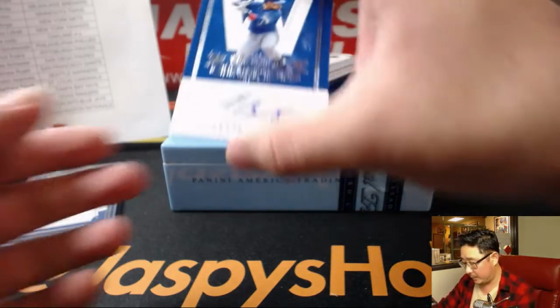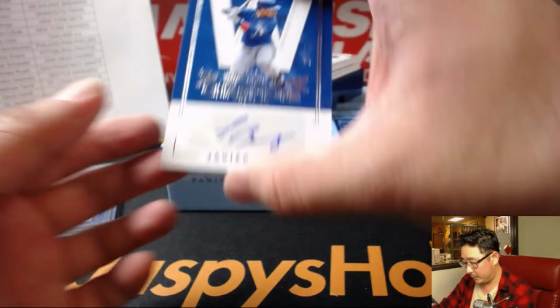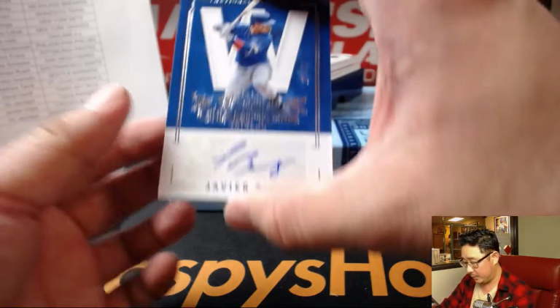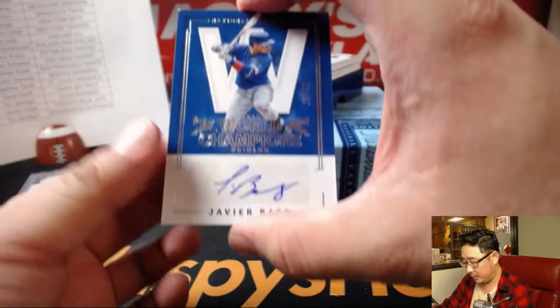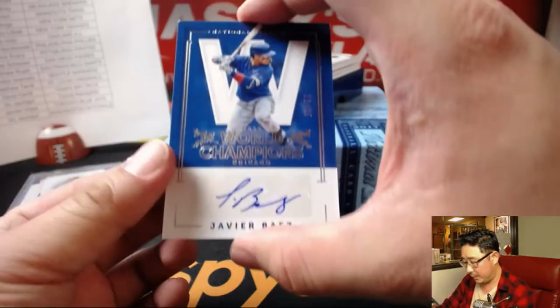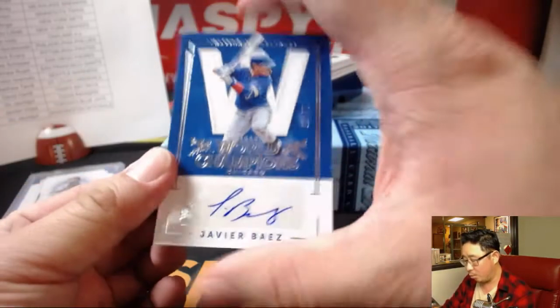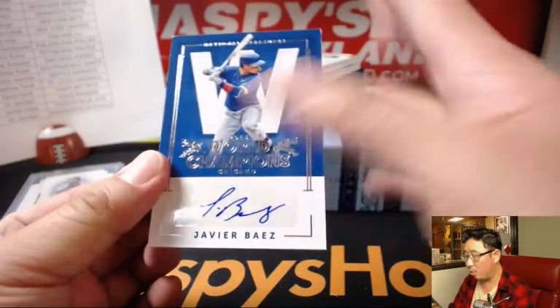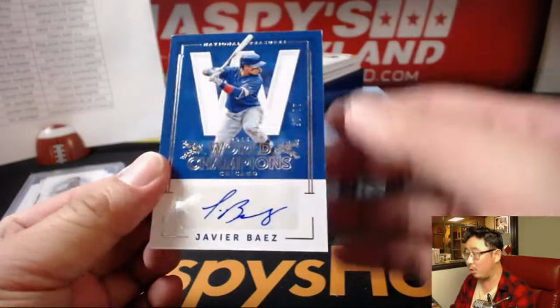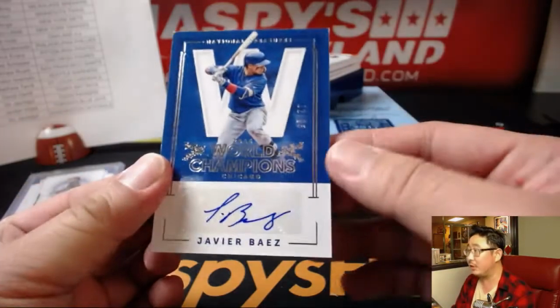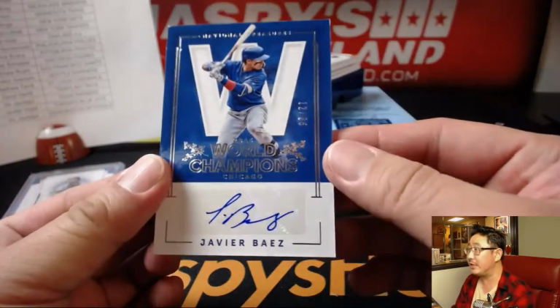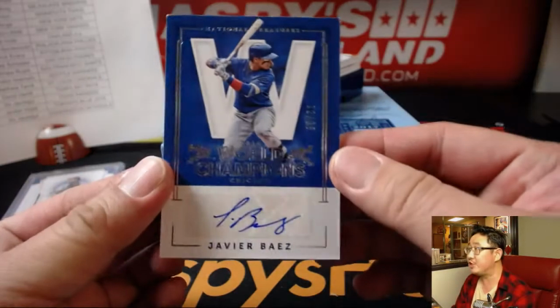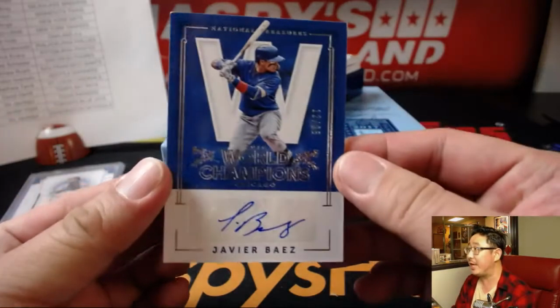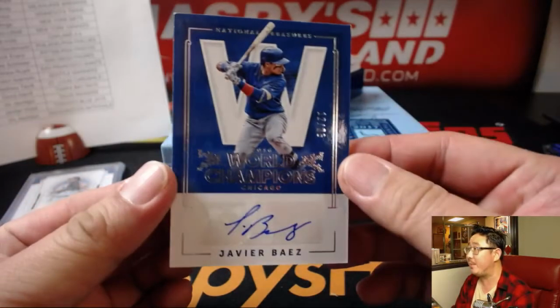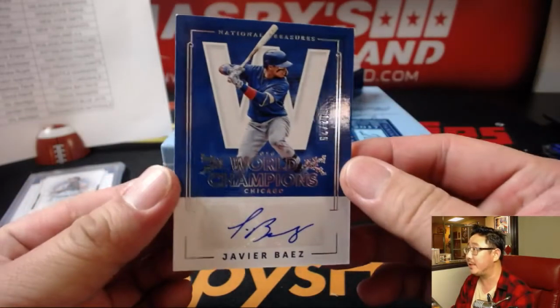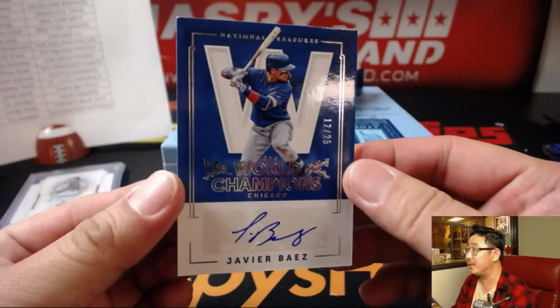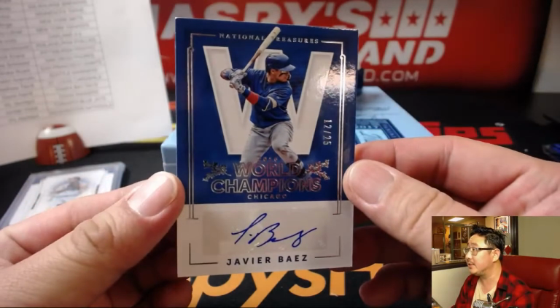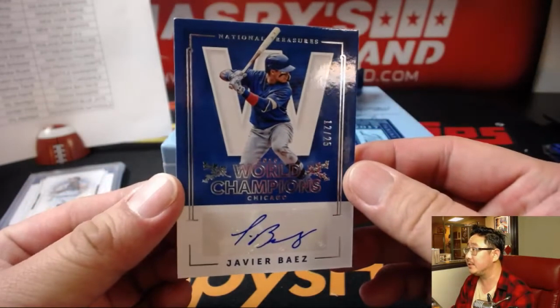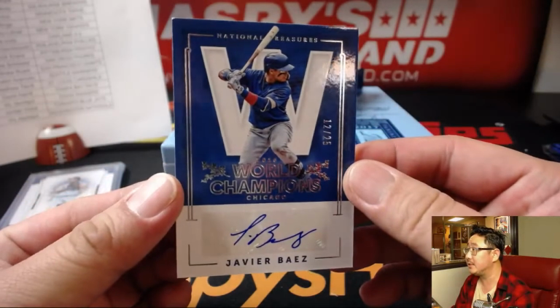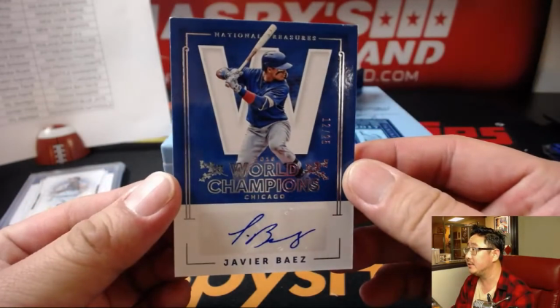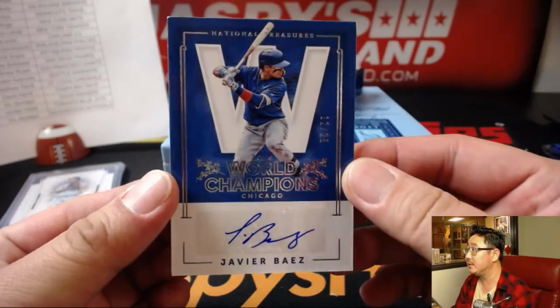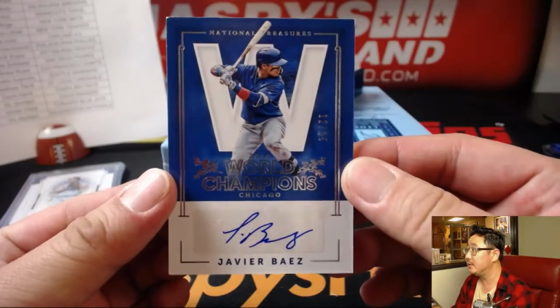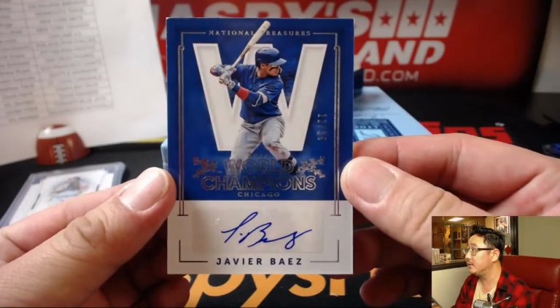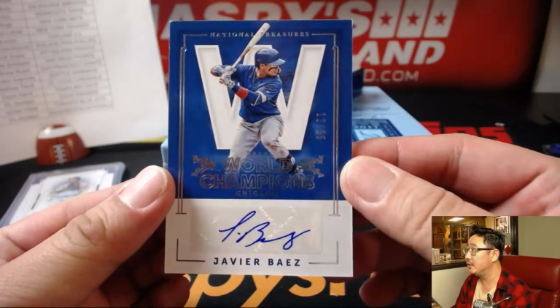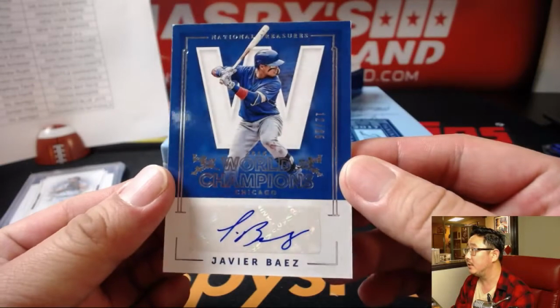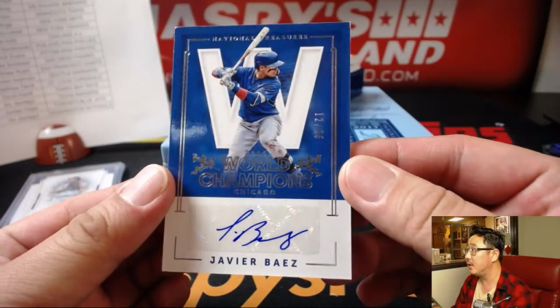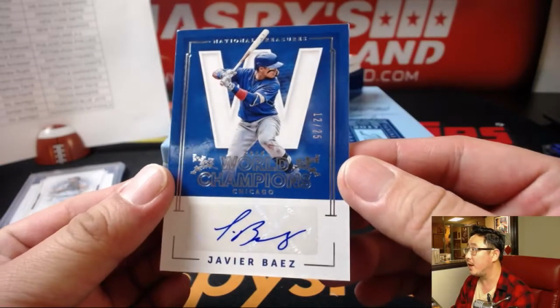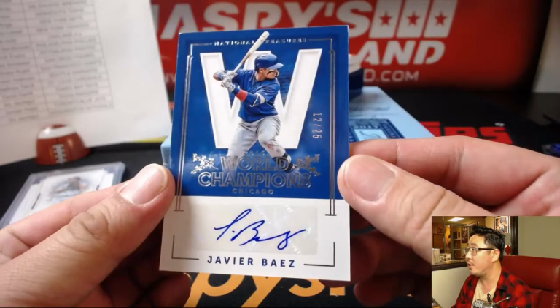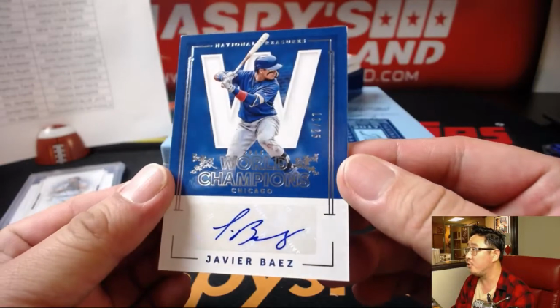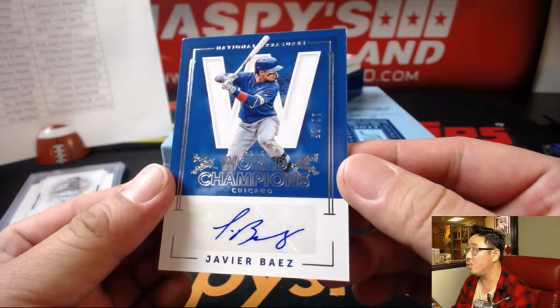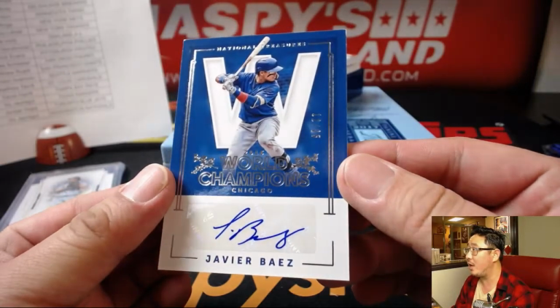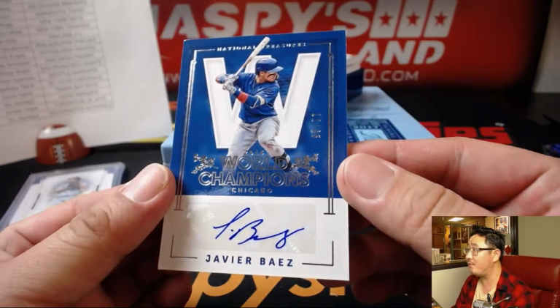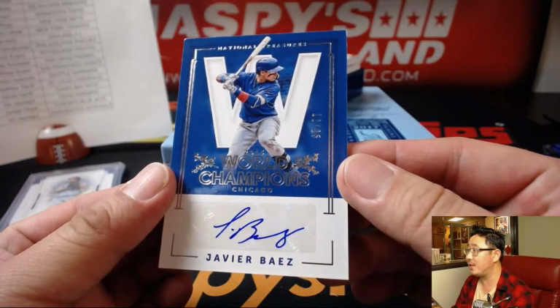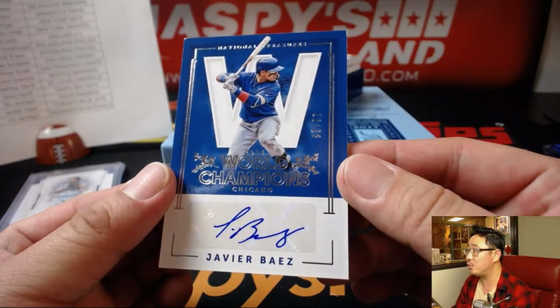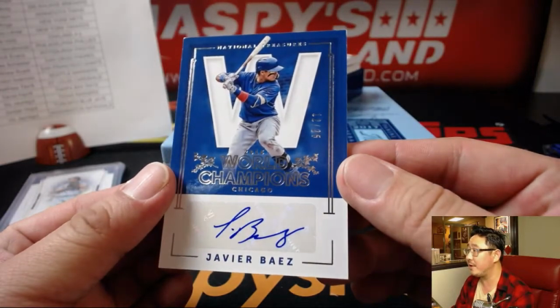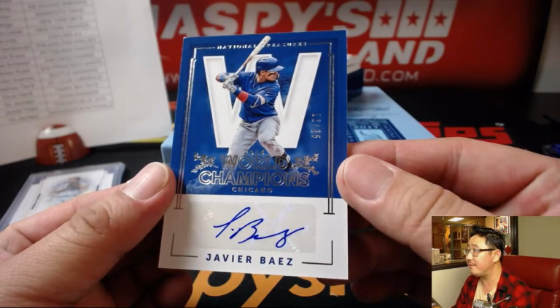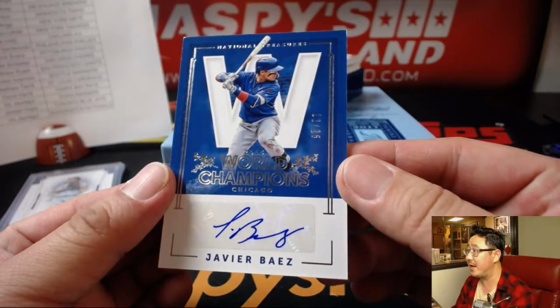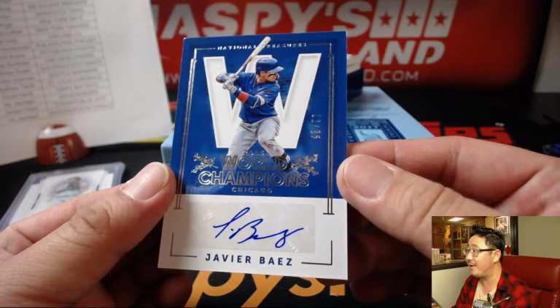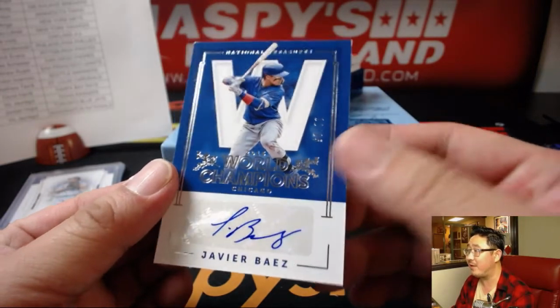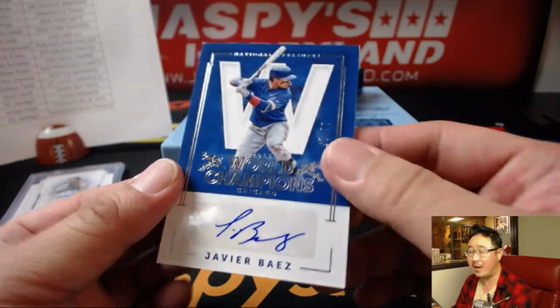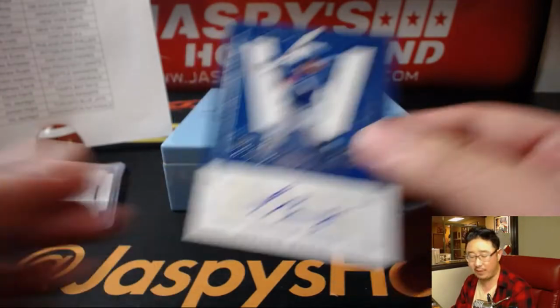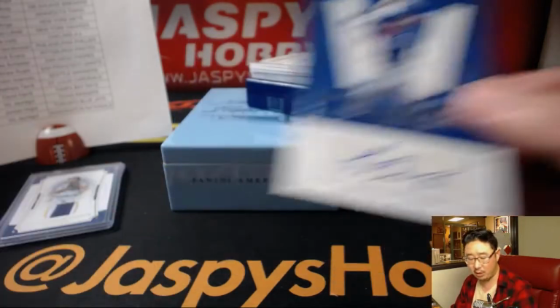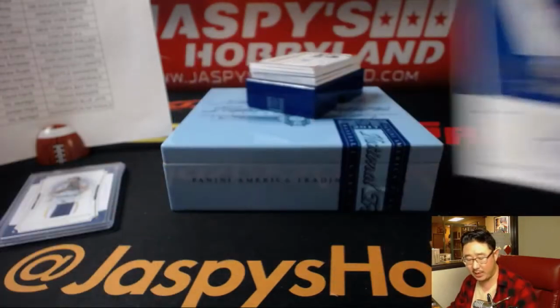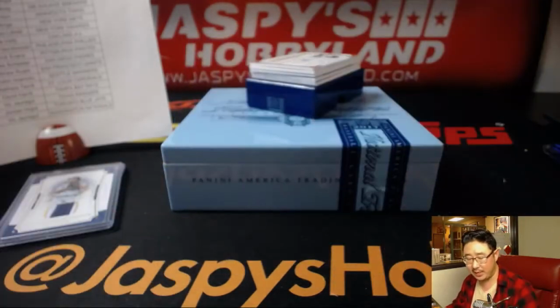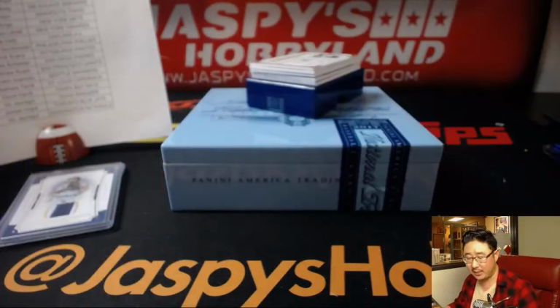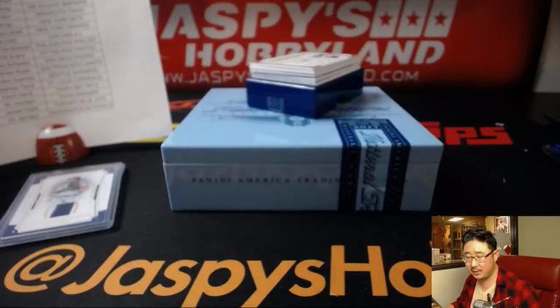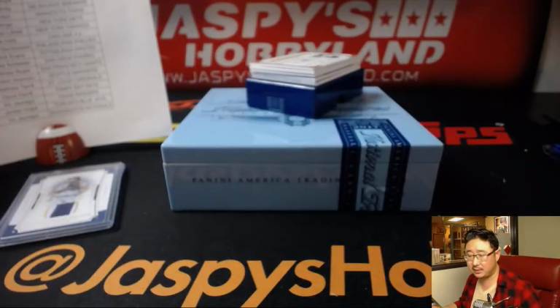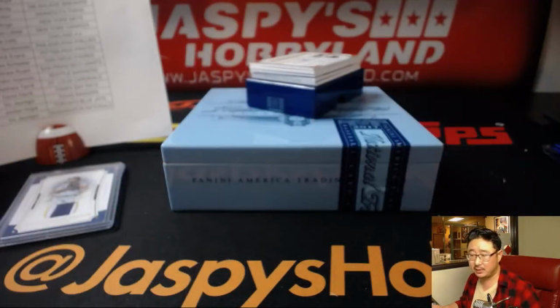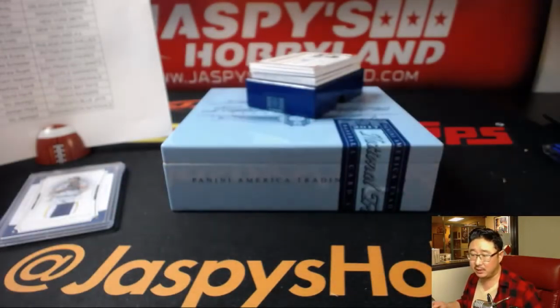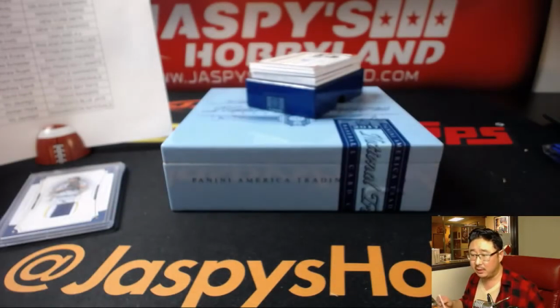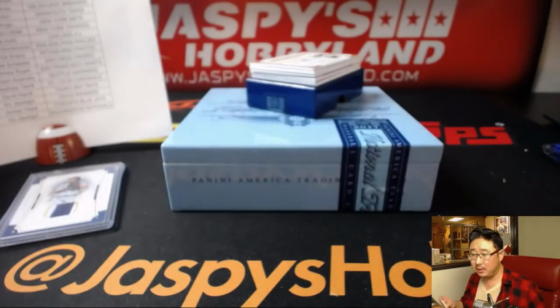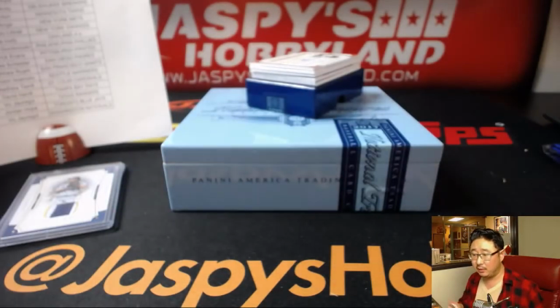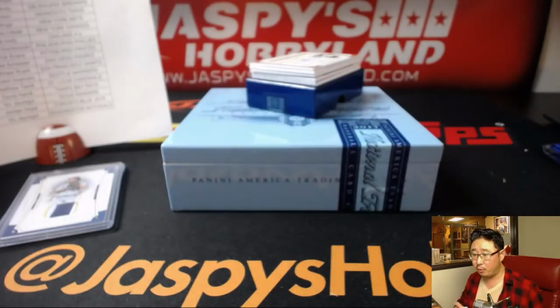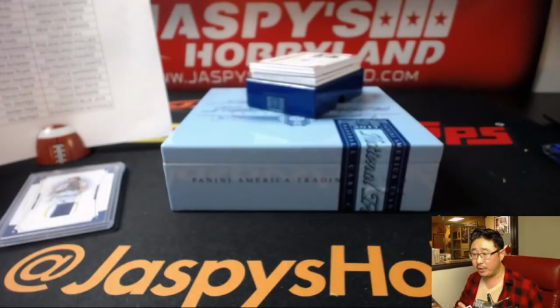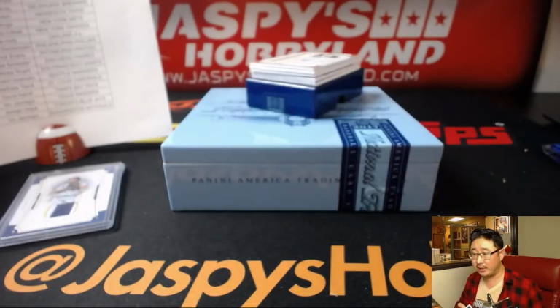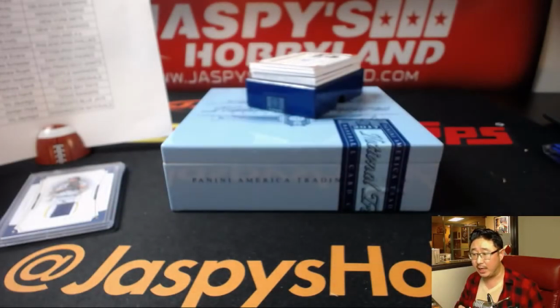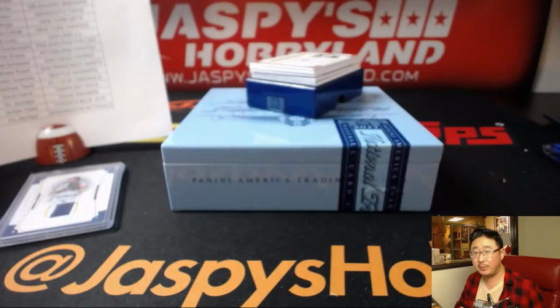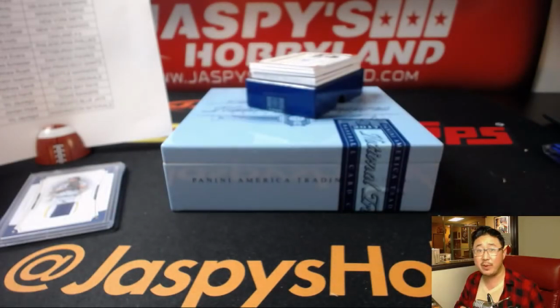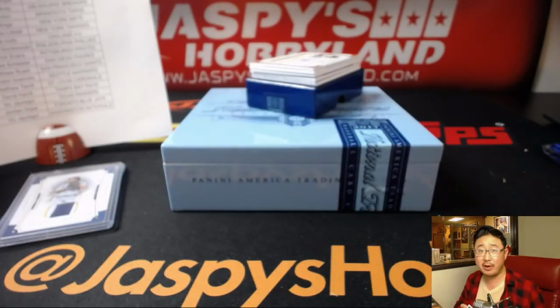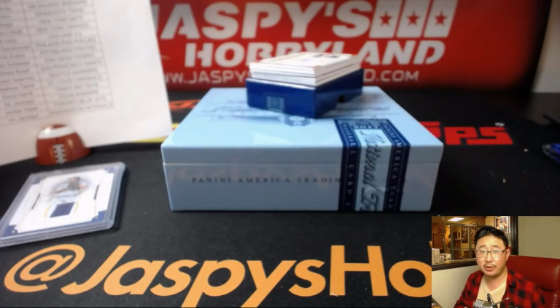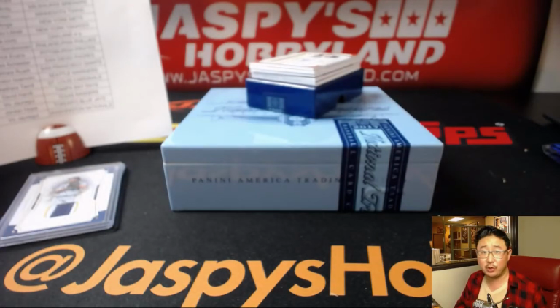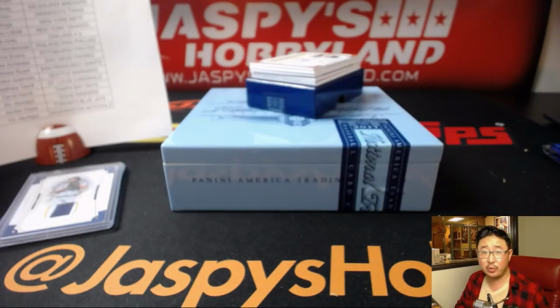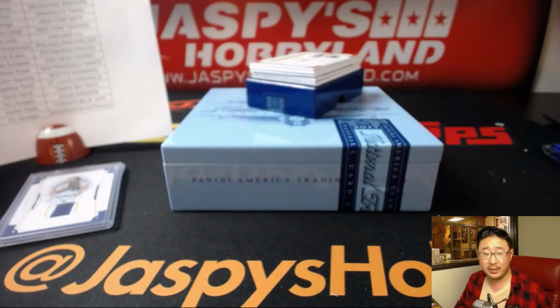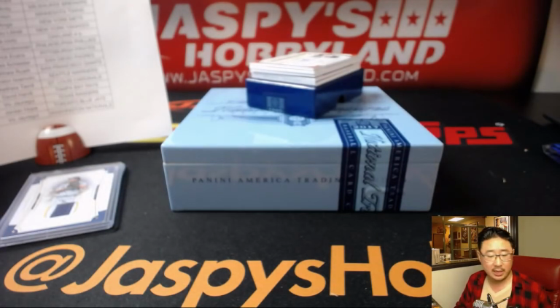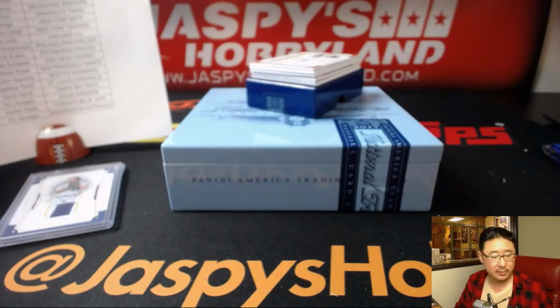Got World Champions Otto — 12 out of 25, Javier Baez for the Cubs. Mary Lou with the Cubbies.